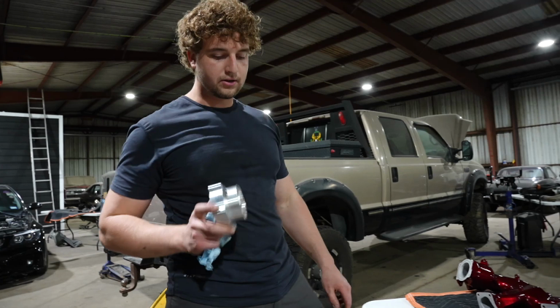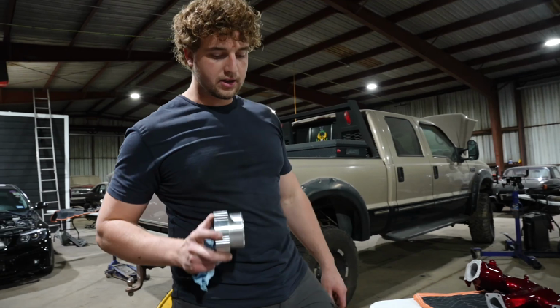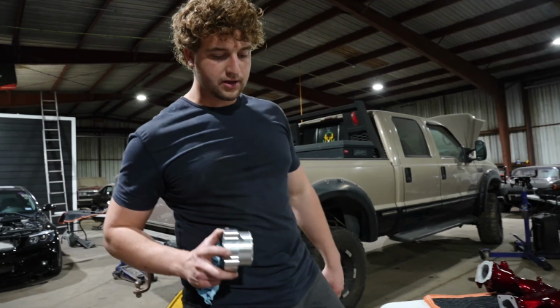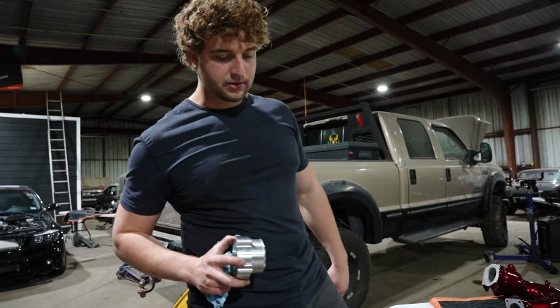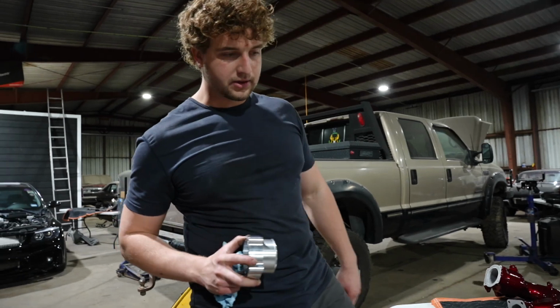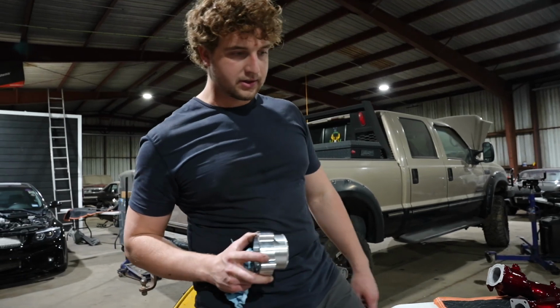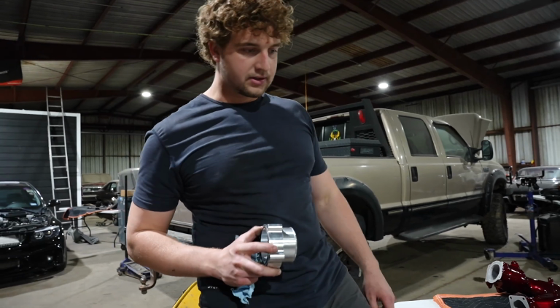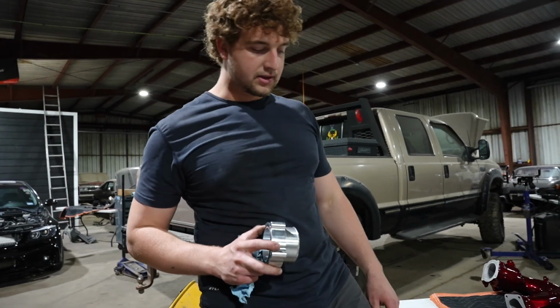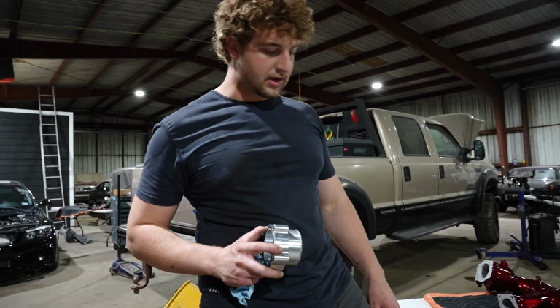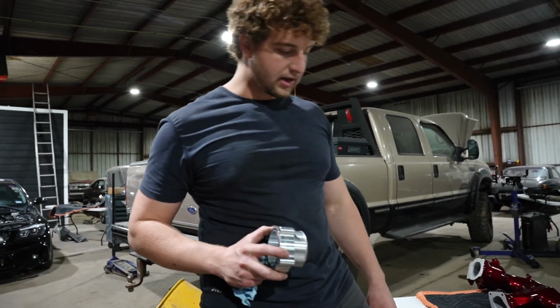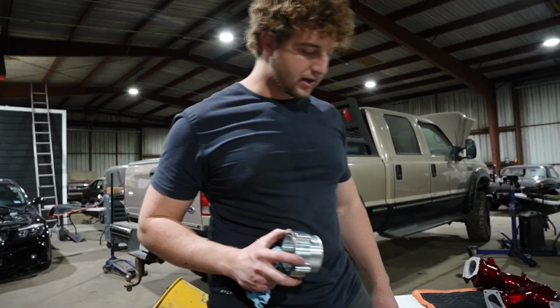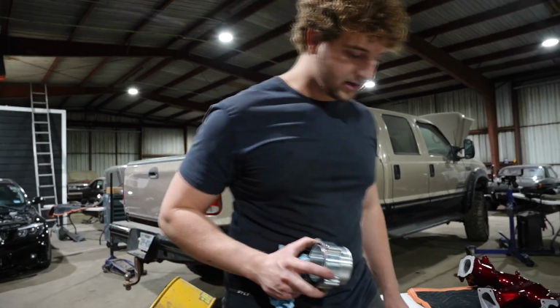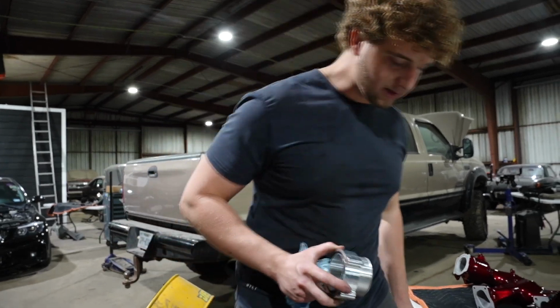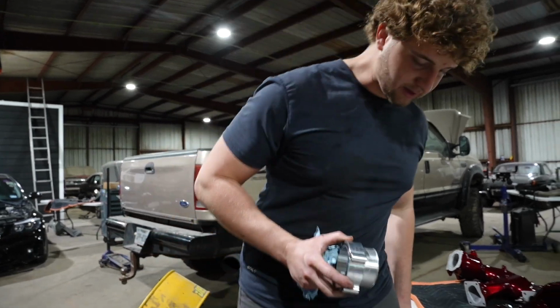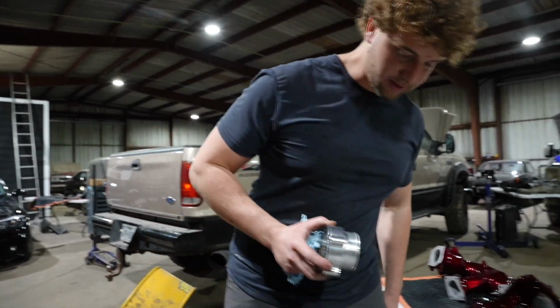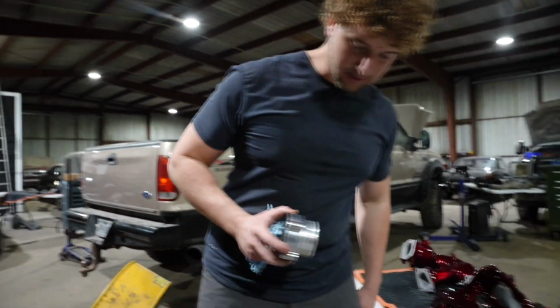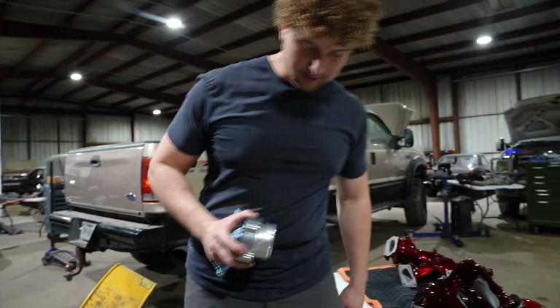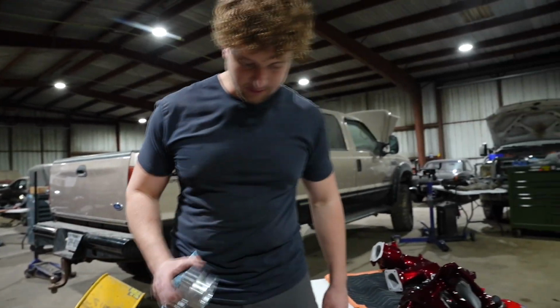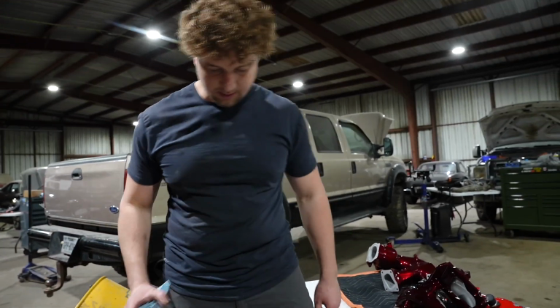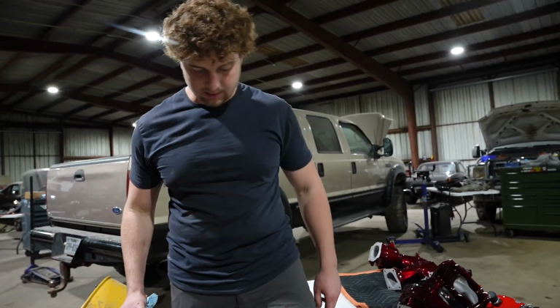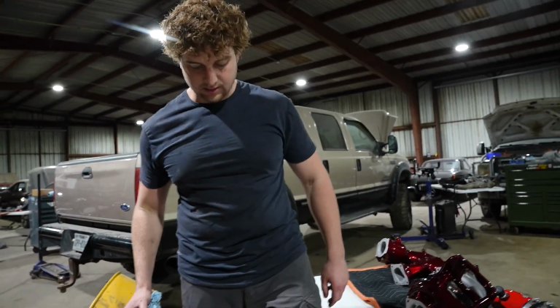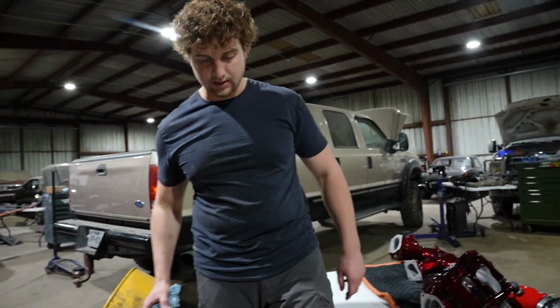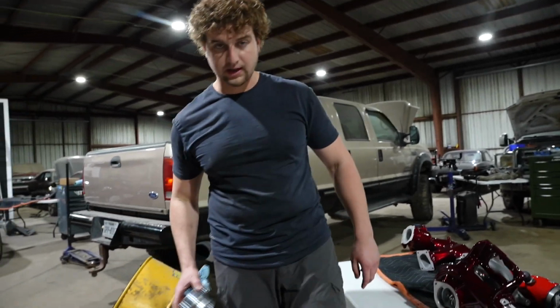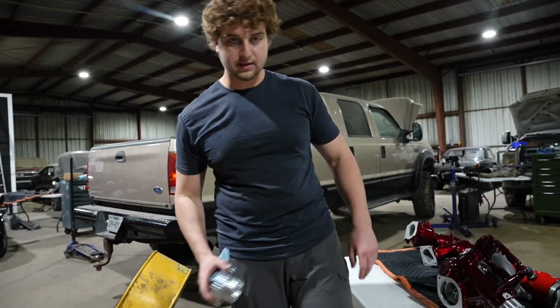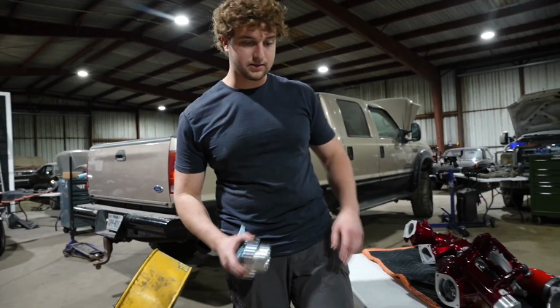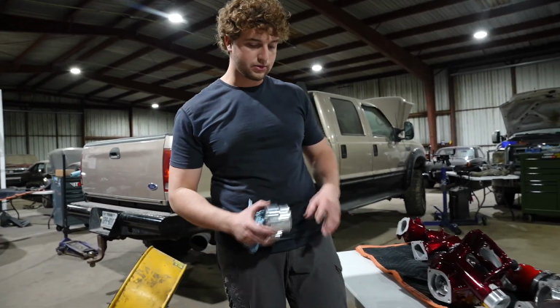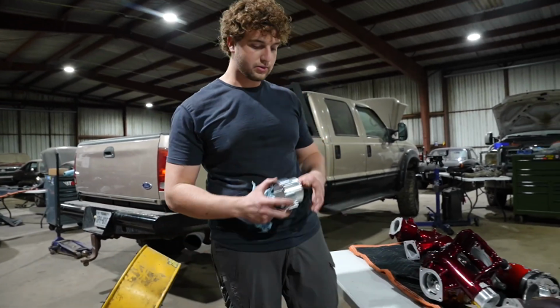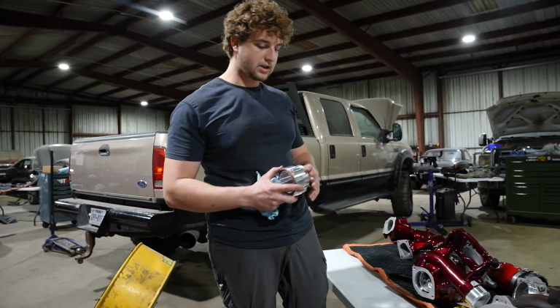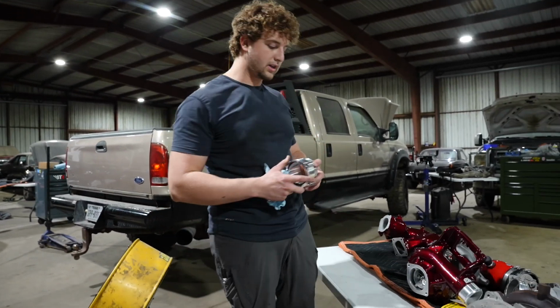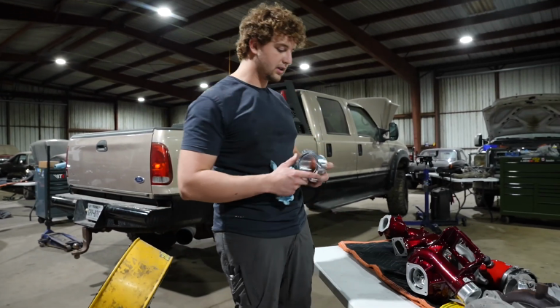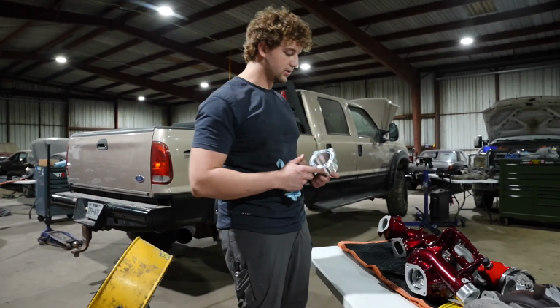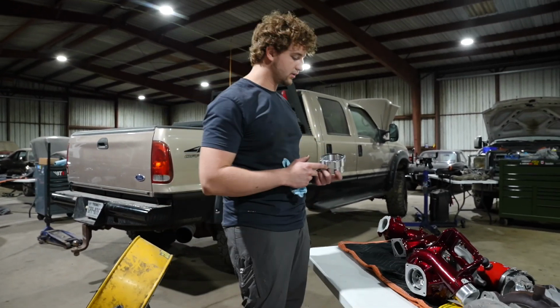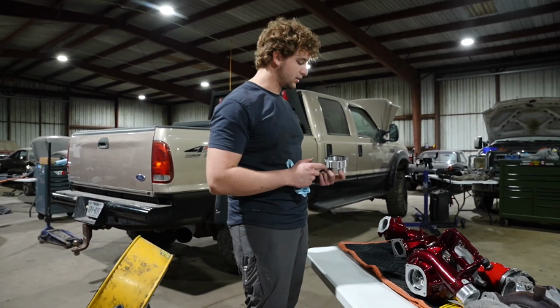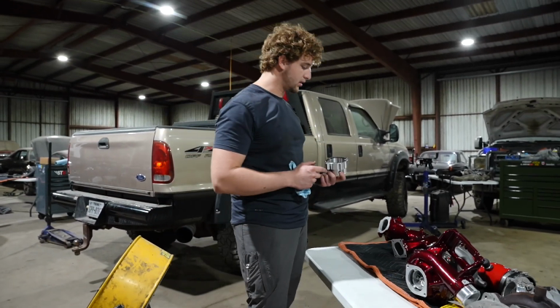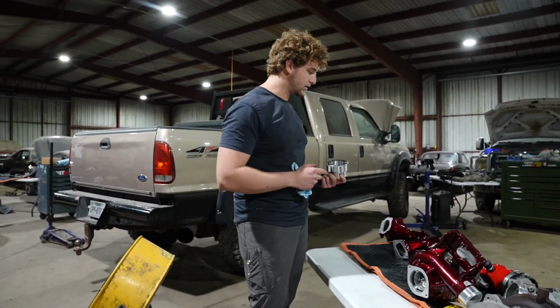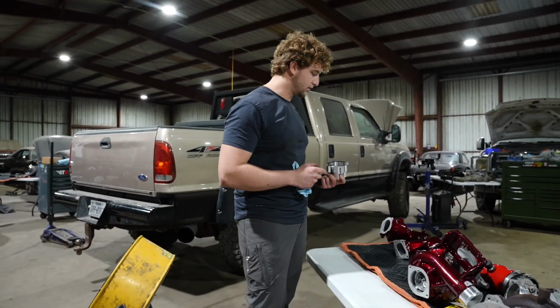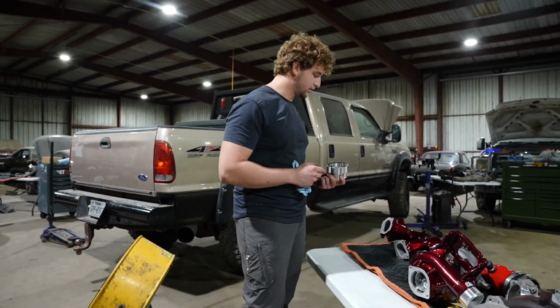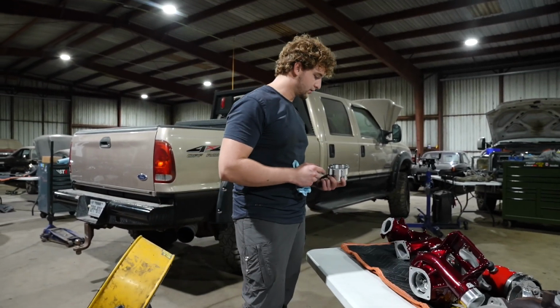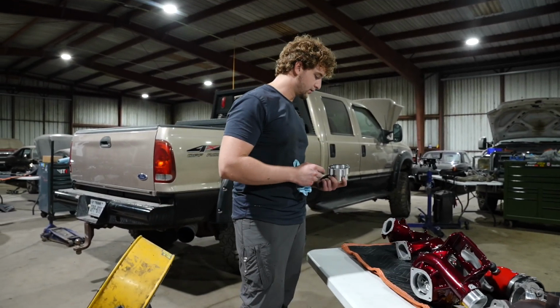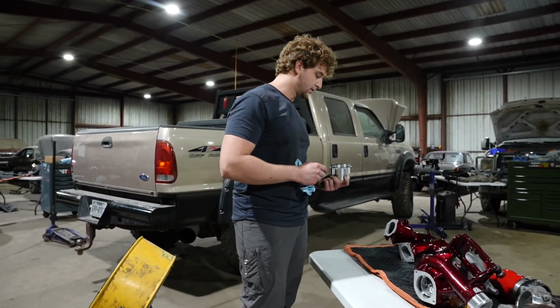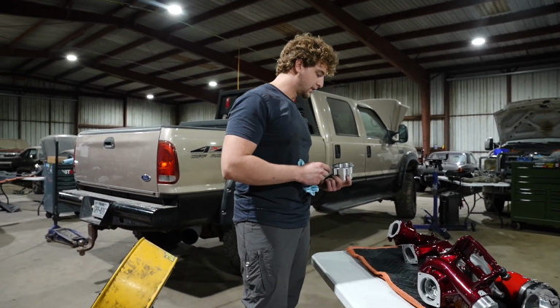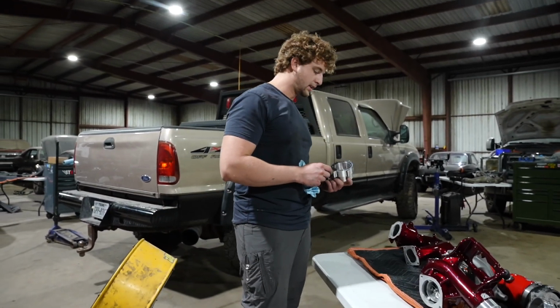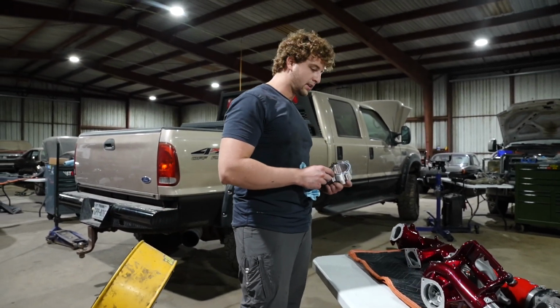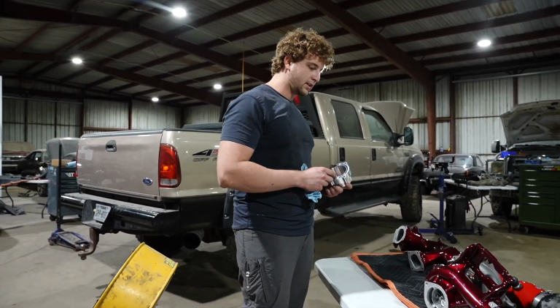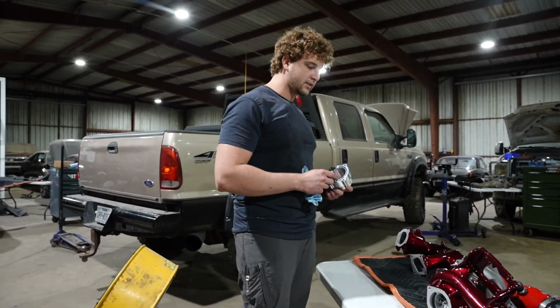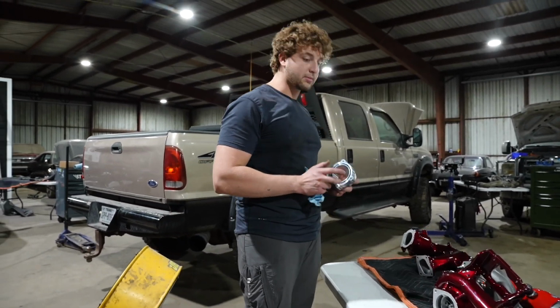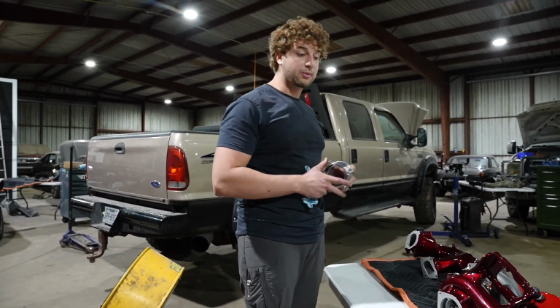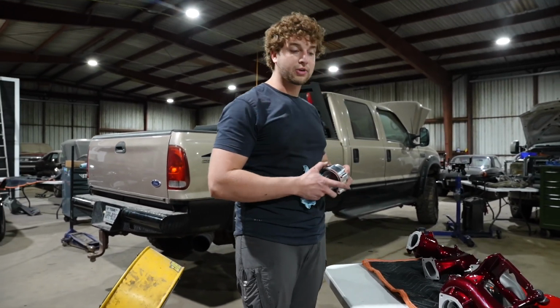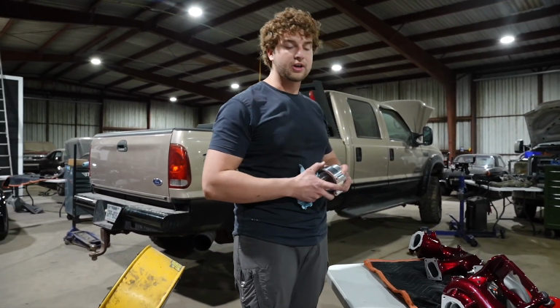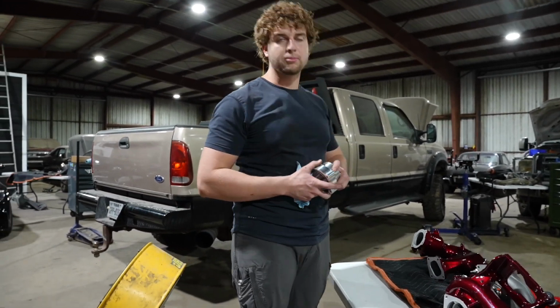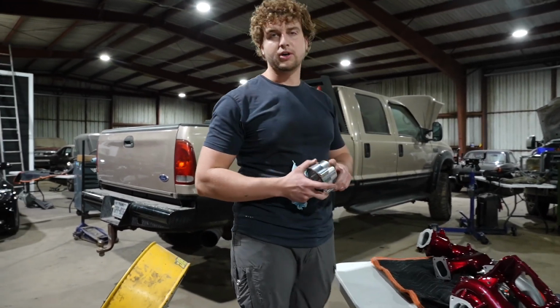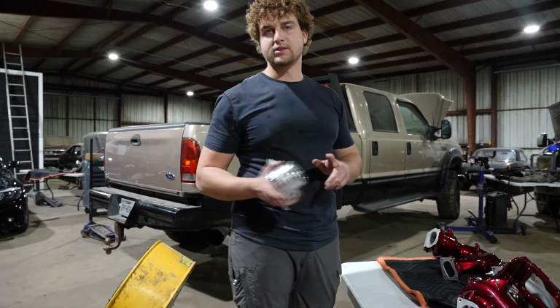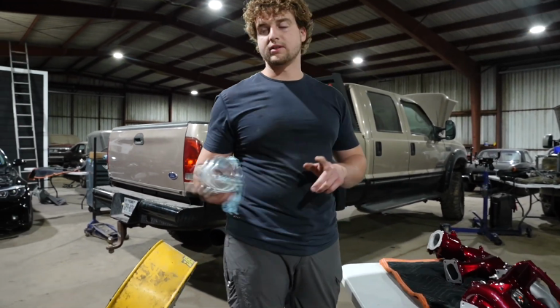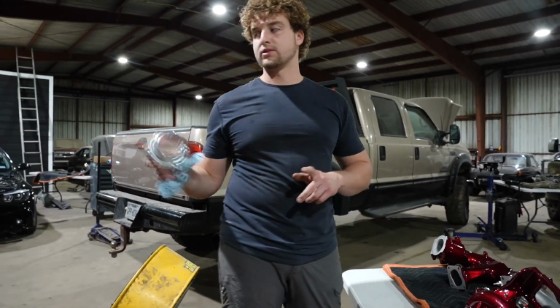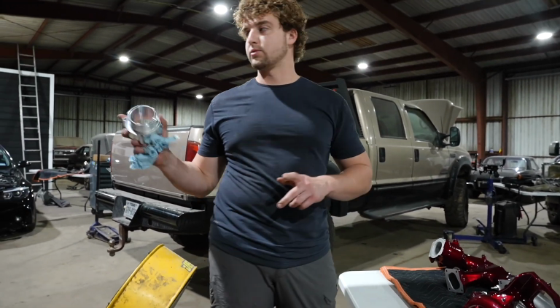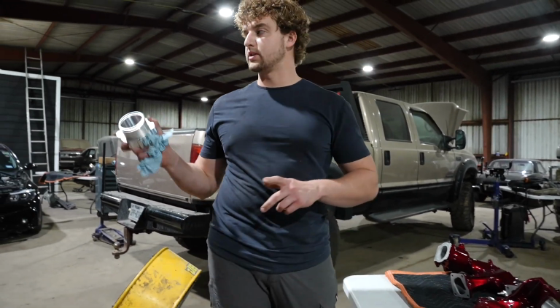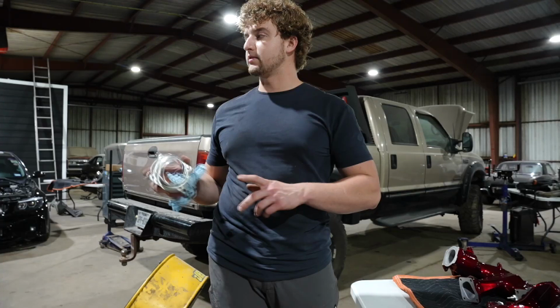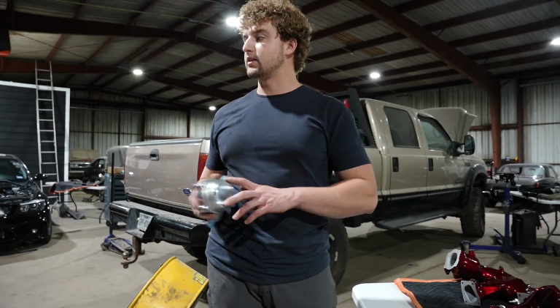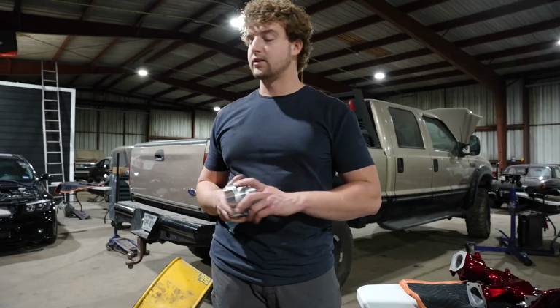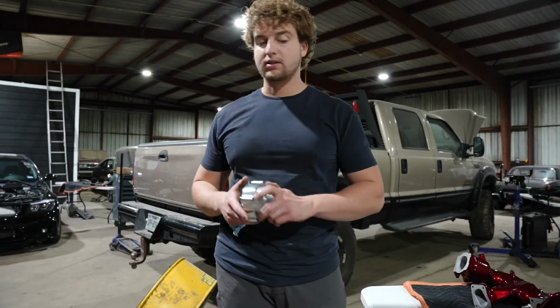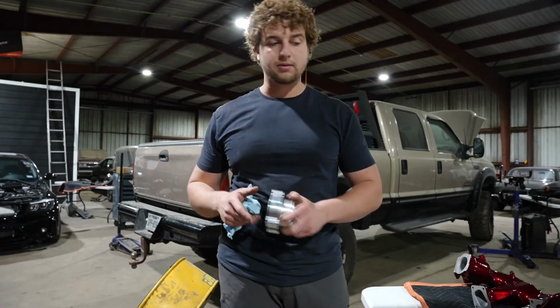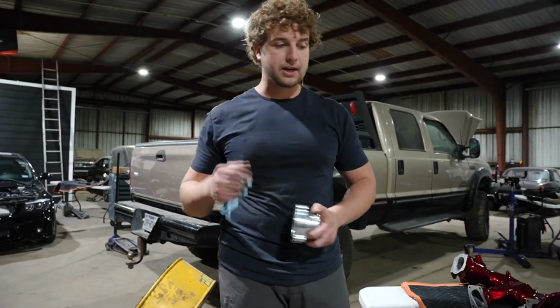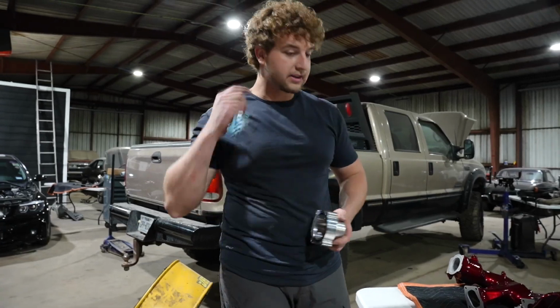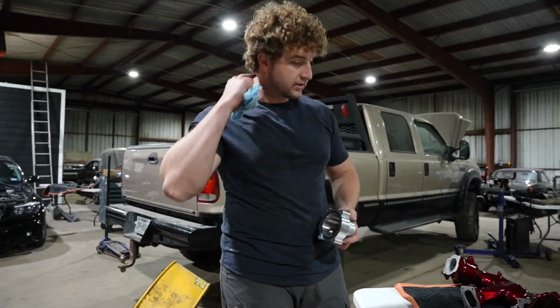Follow along with us today as we install some upgraded parts on this 2017 Duramax.